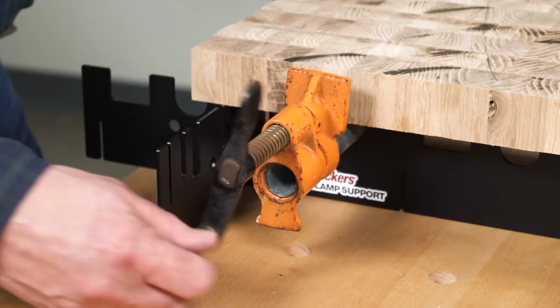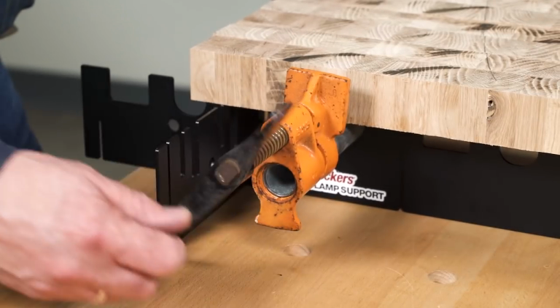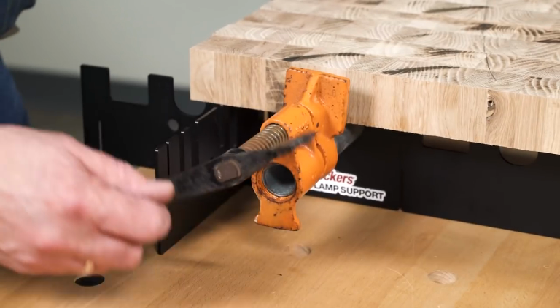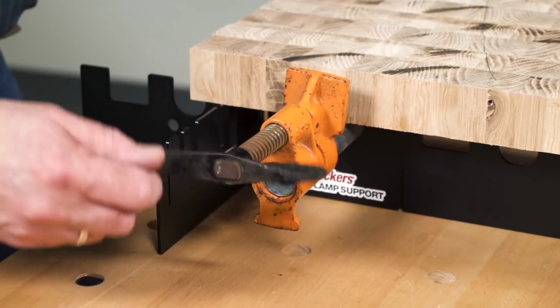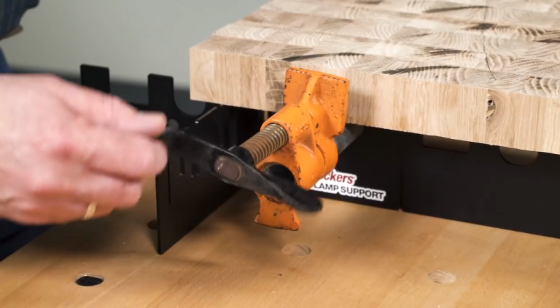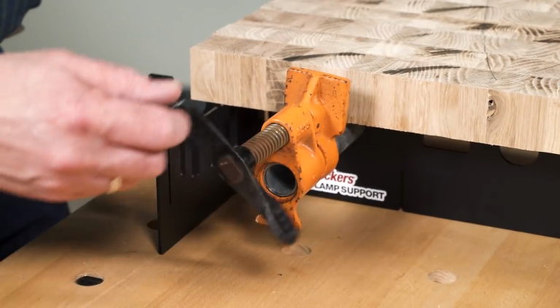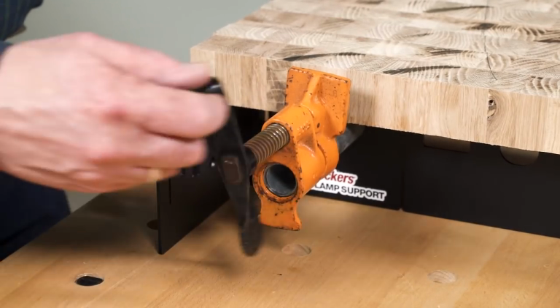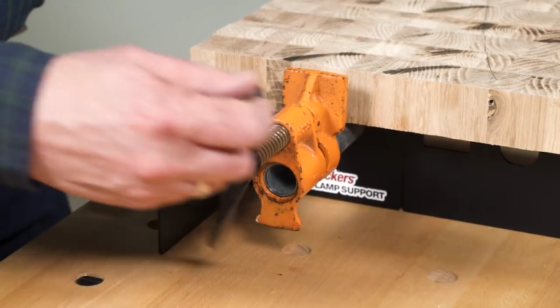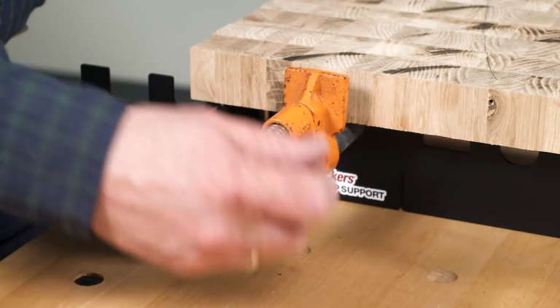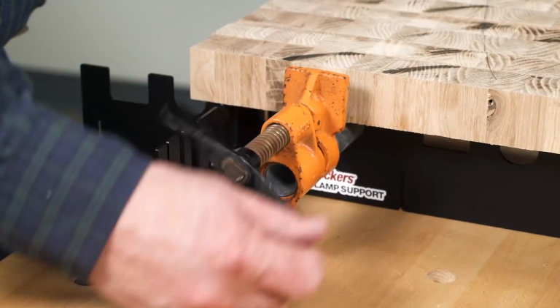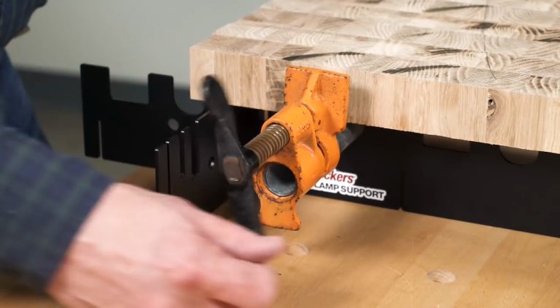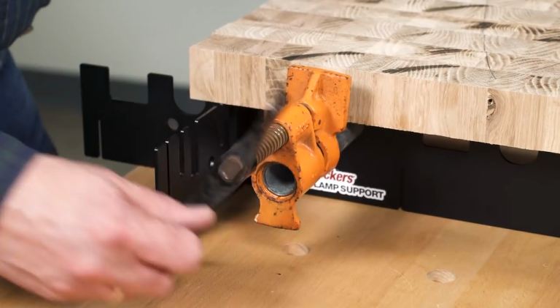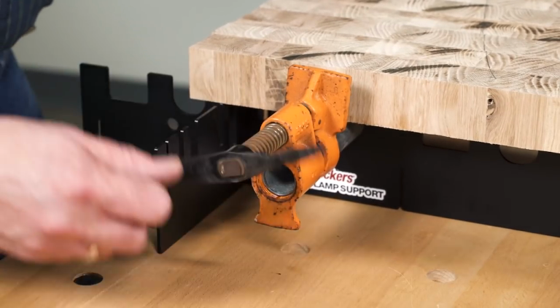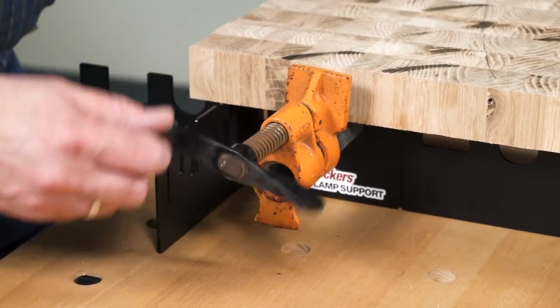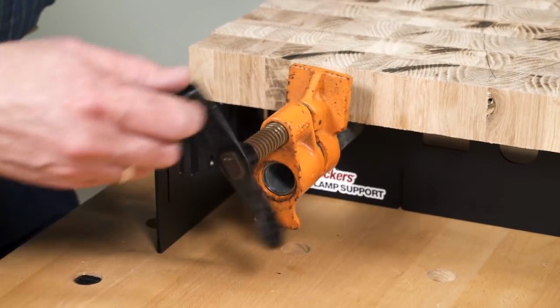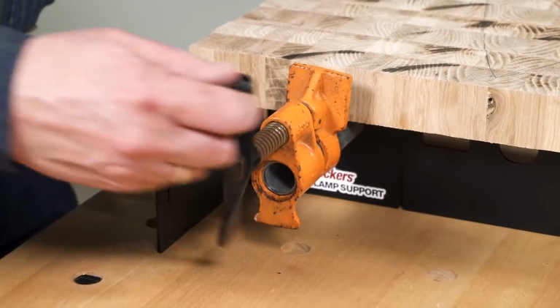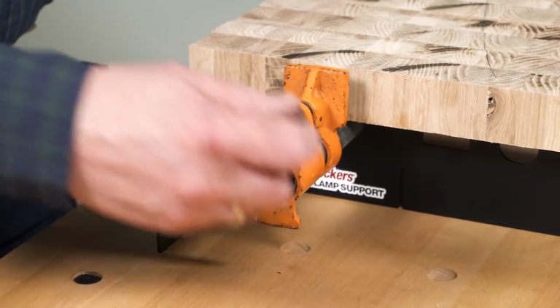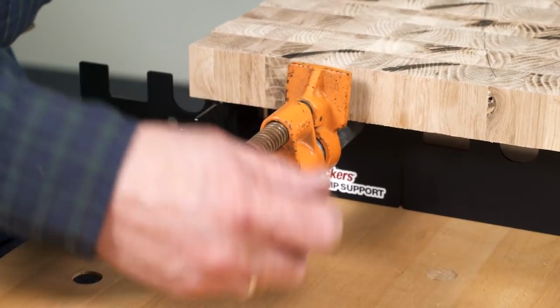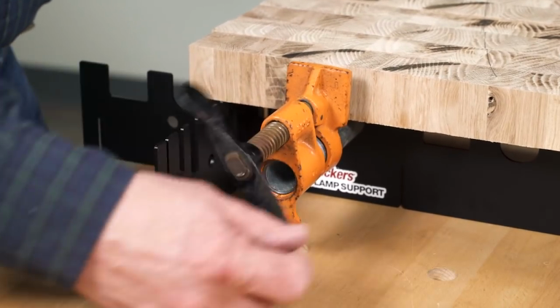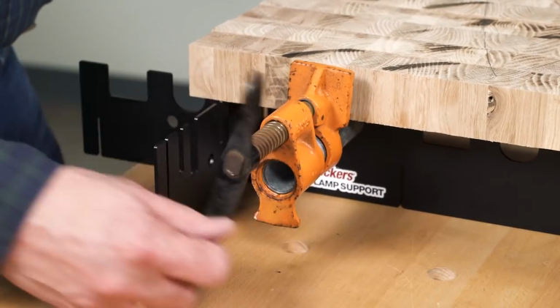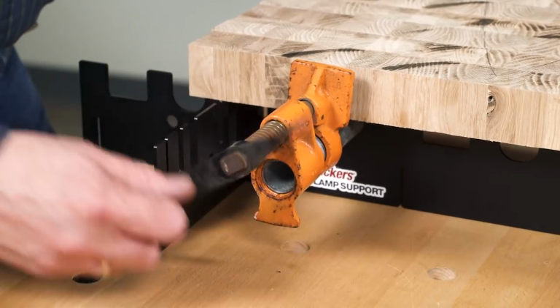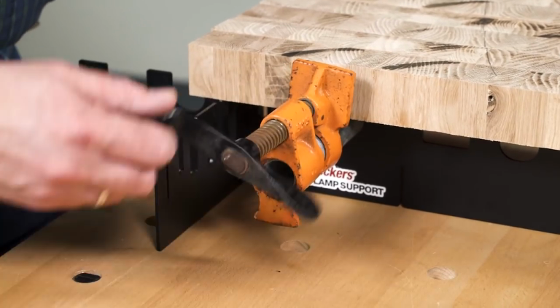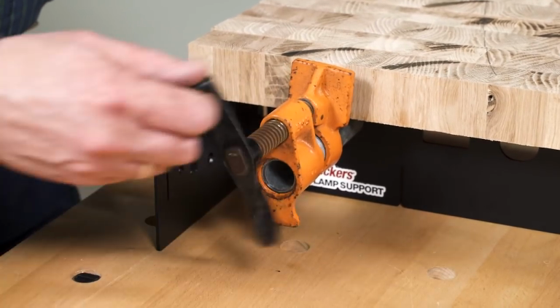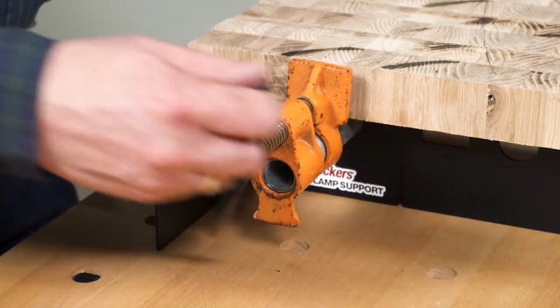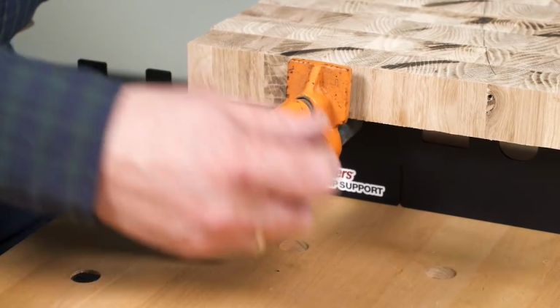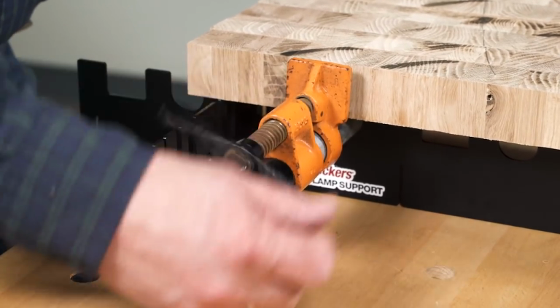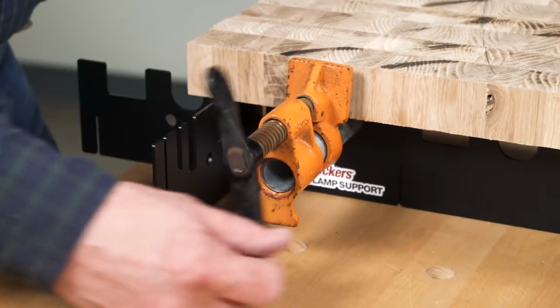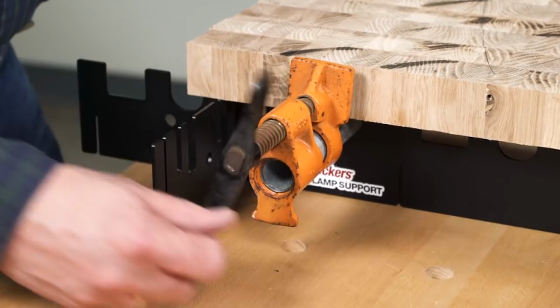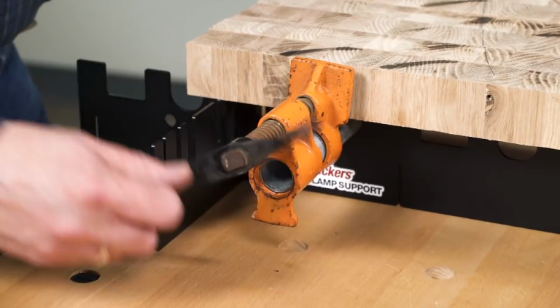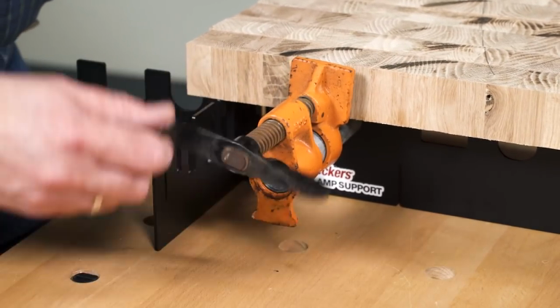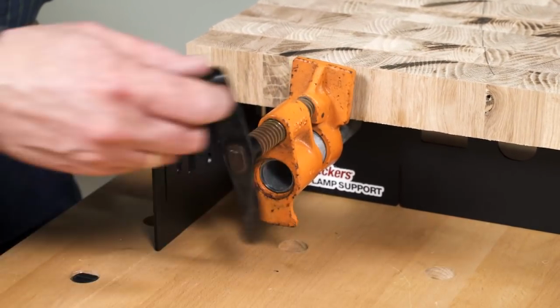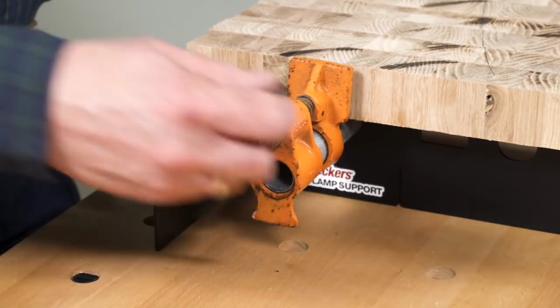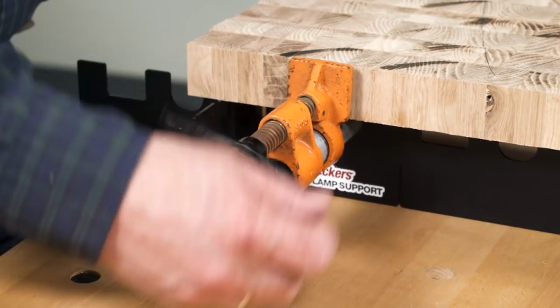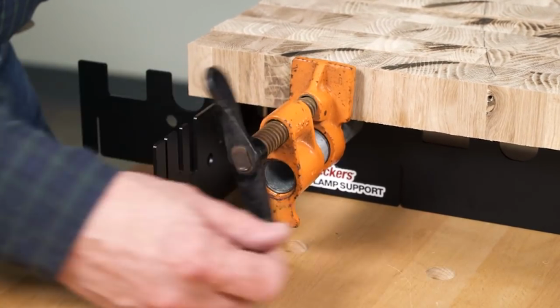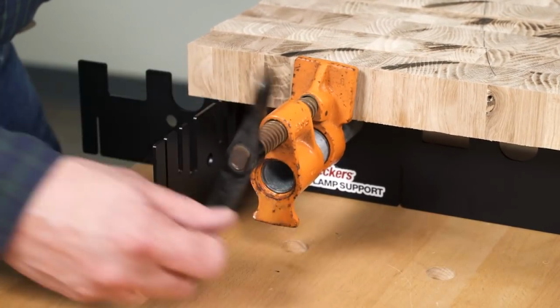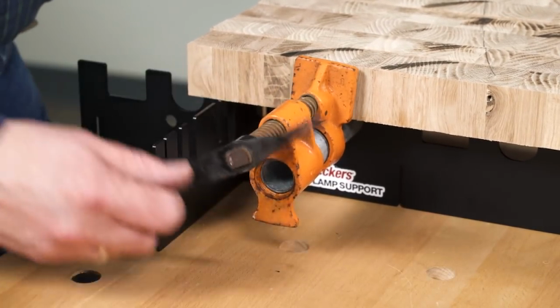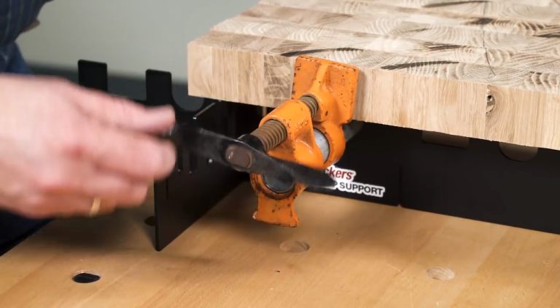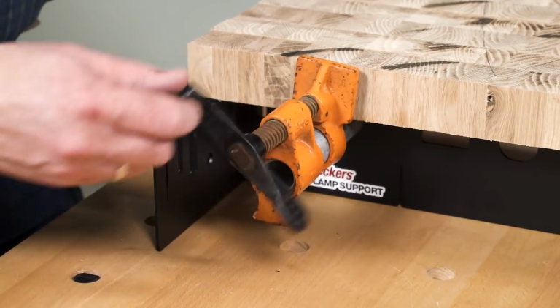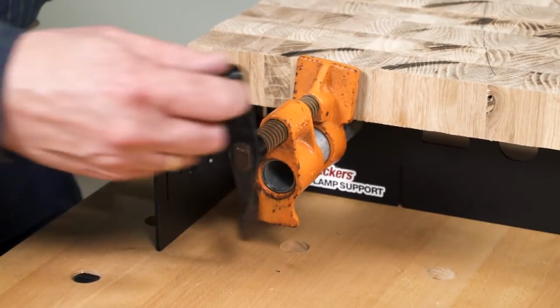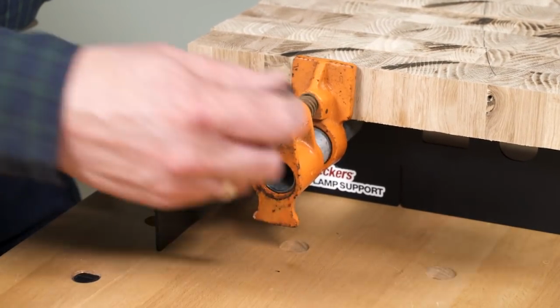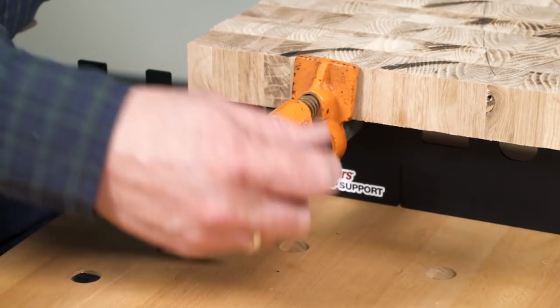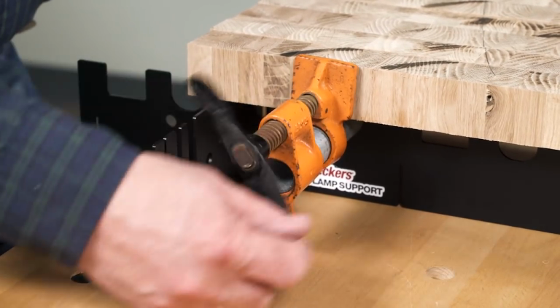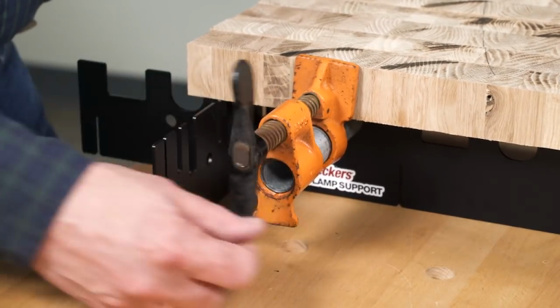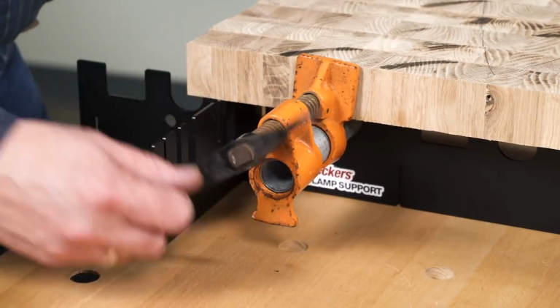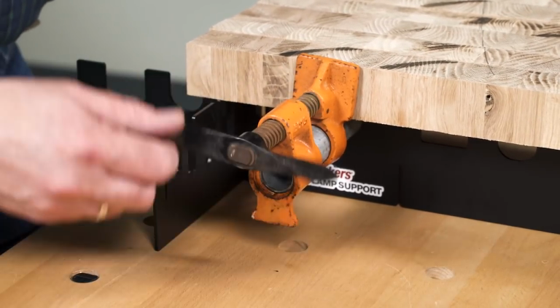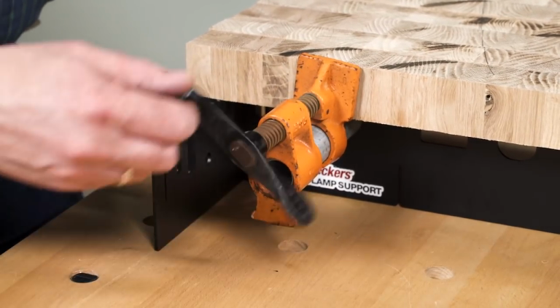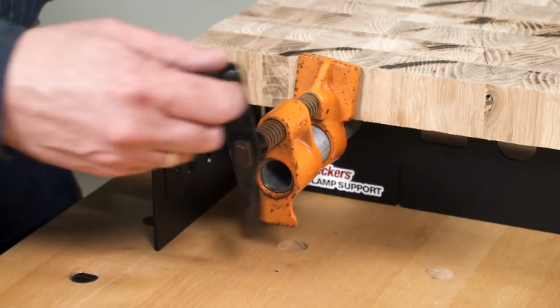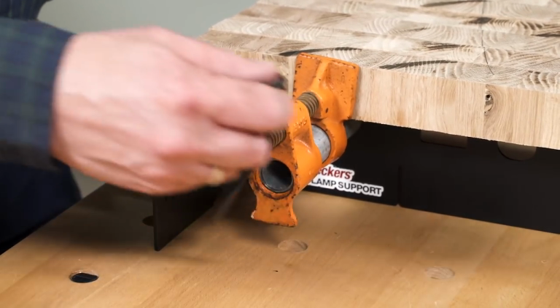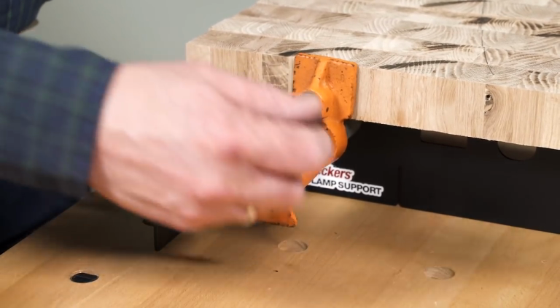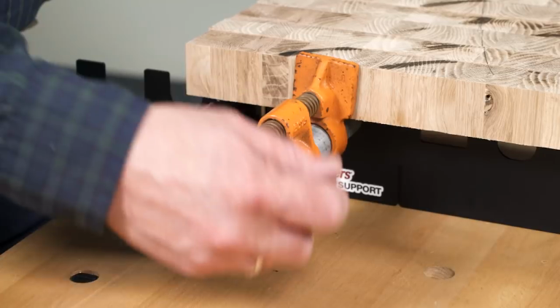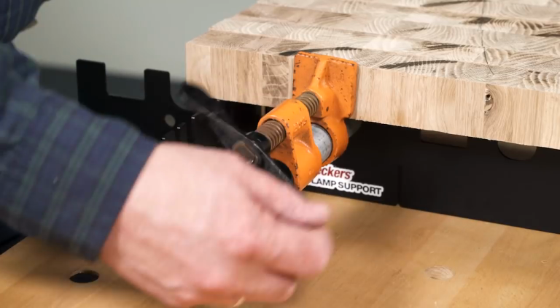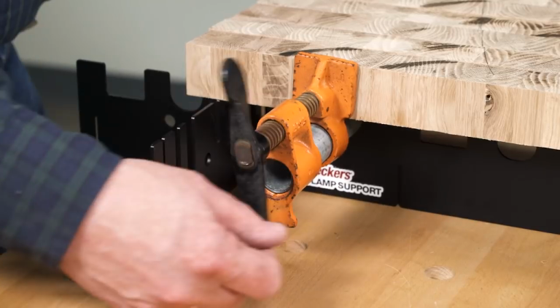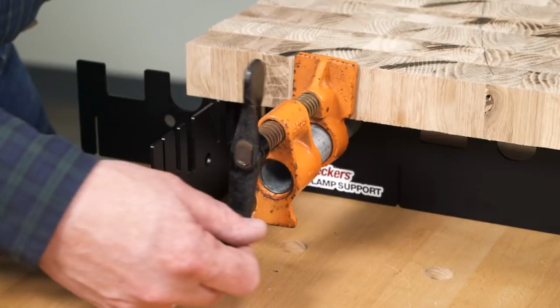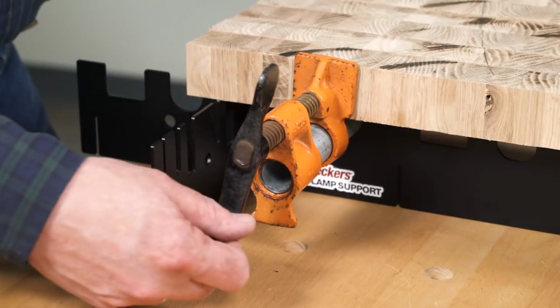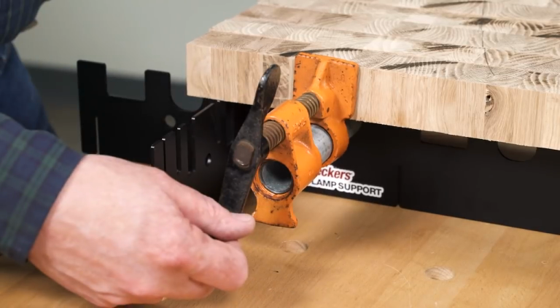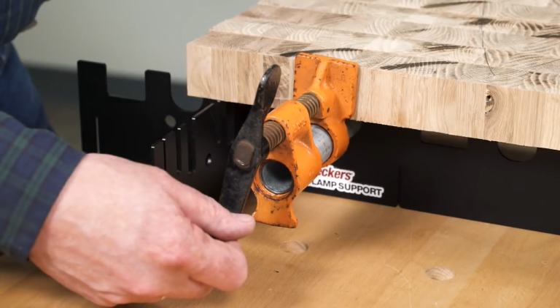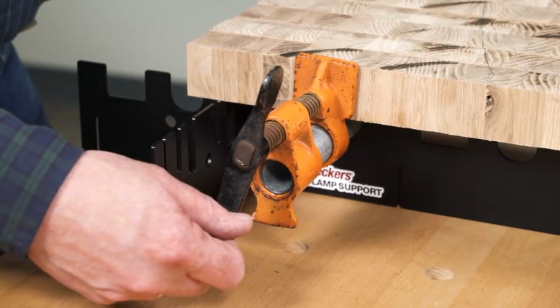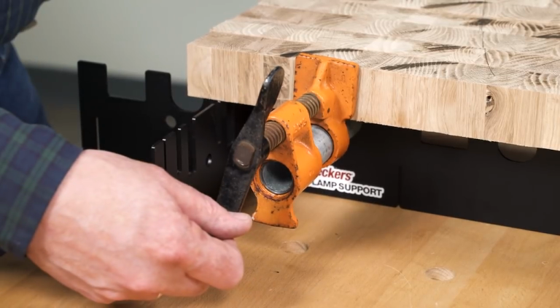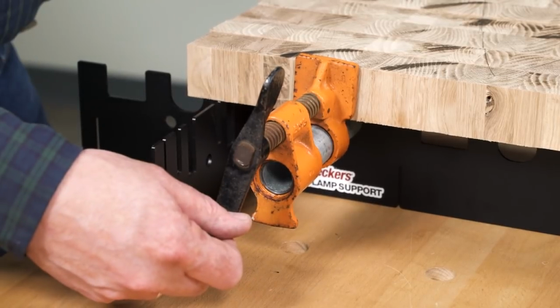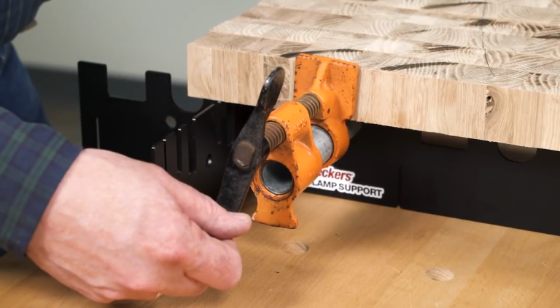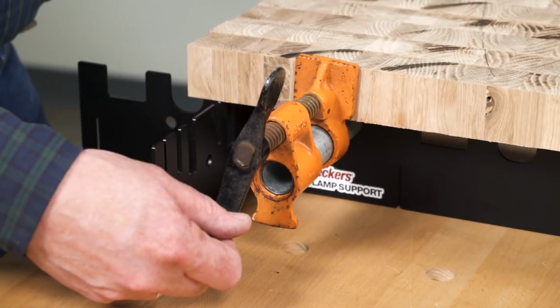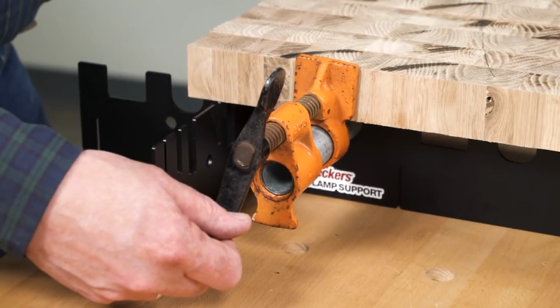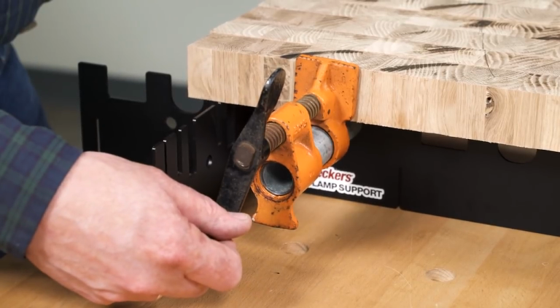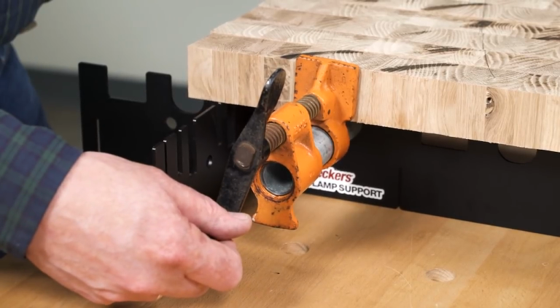The Universal Clamp Support elevates heavy-duty pipe clamps so the handles can turn completely when on top of the bench.